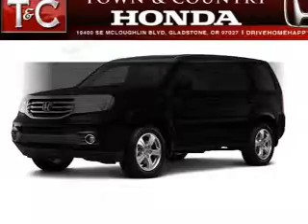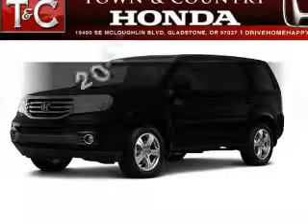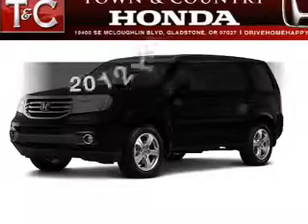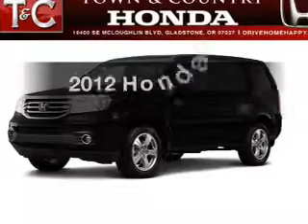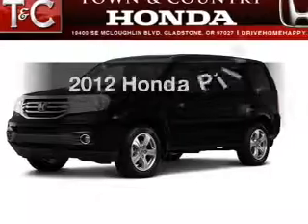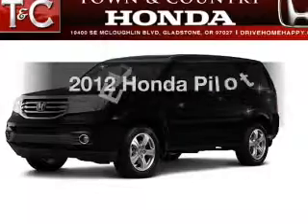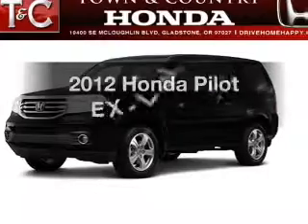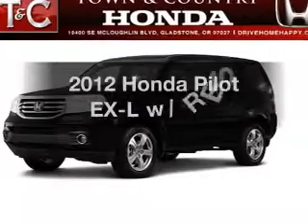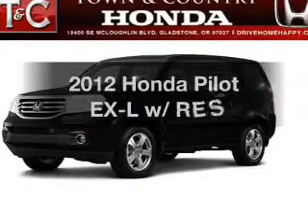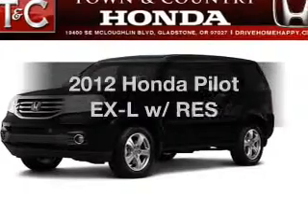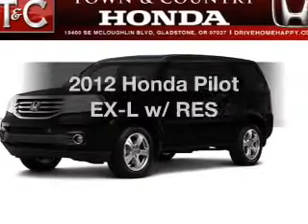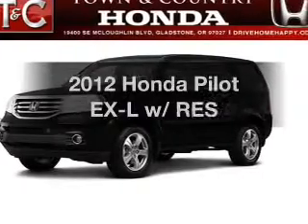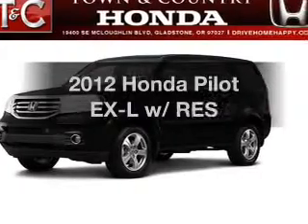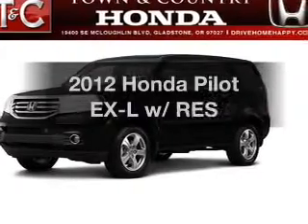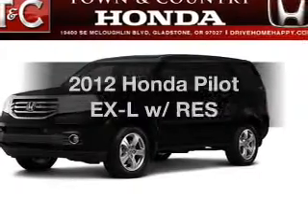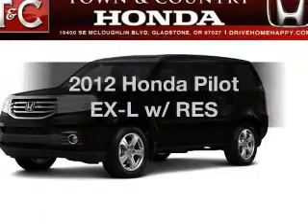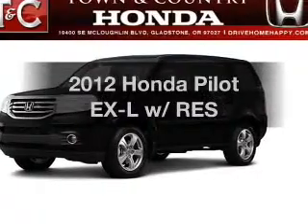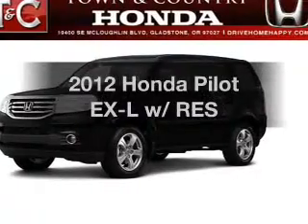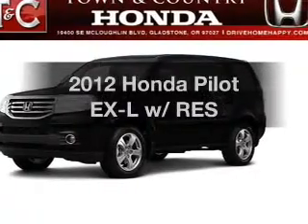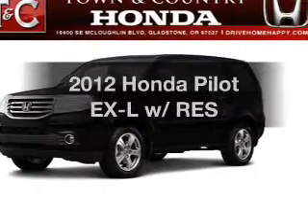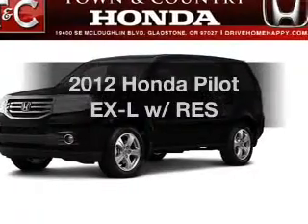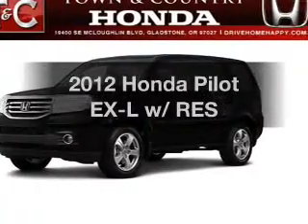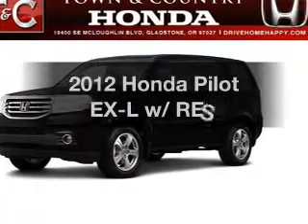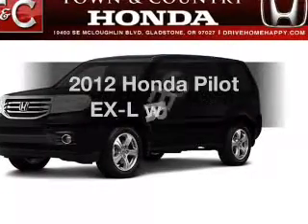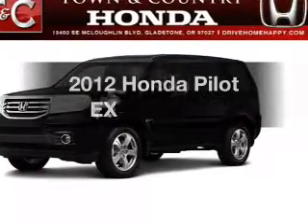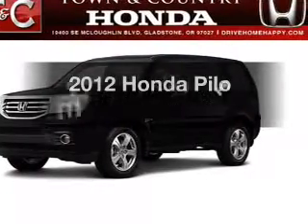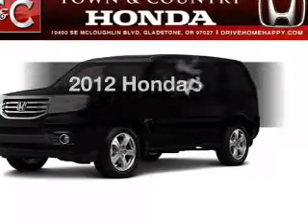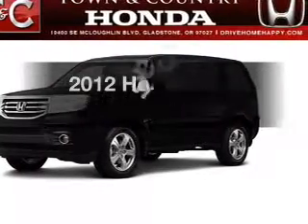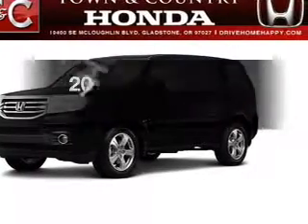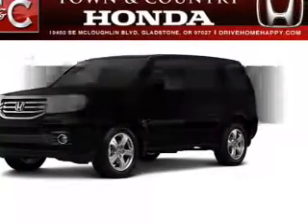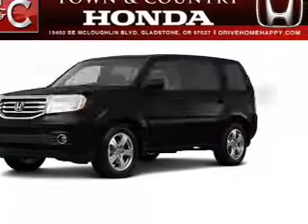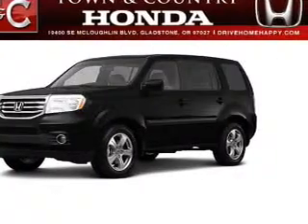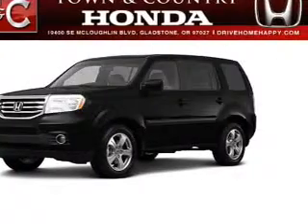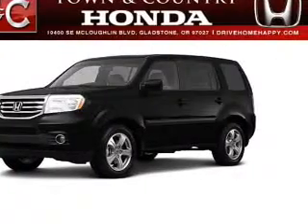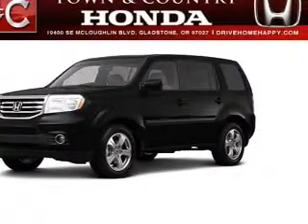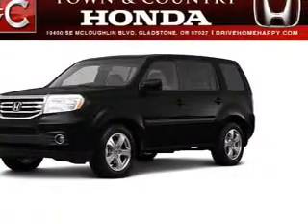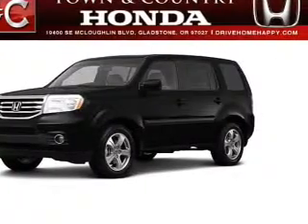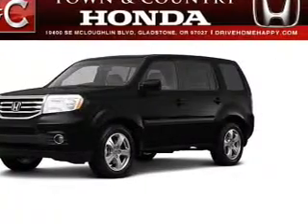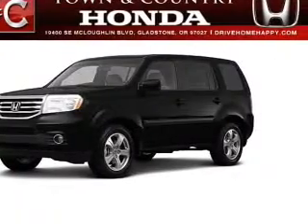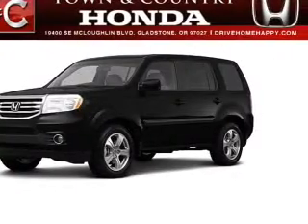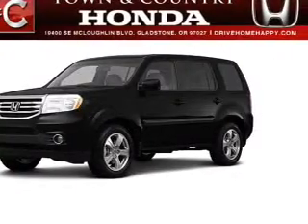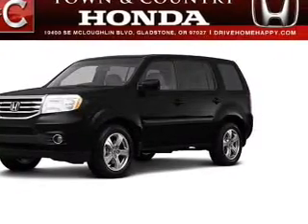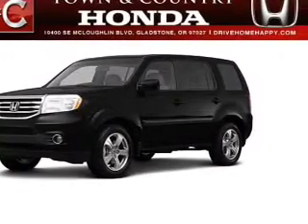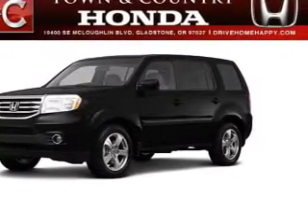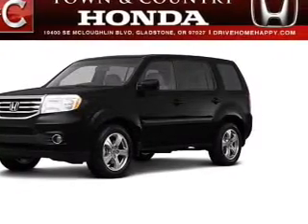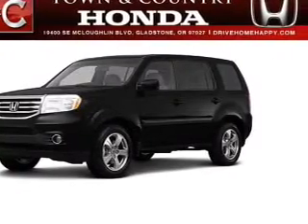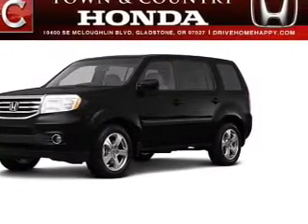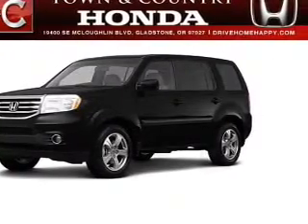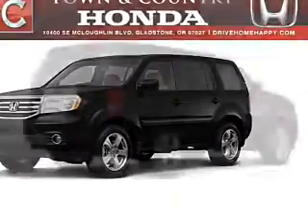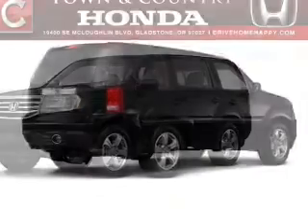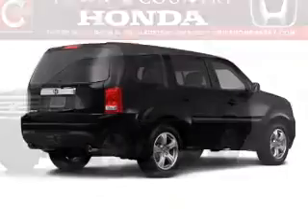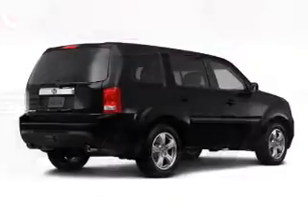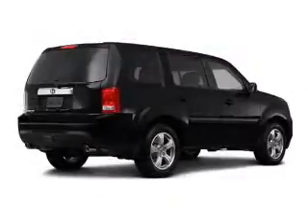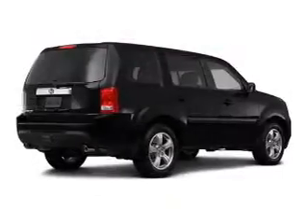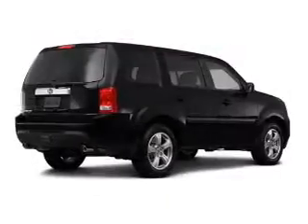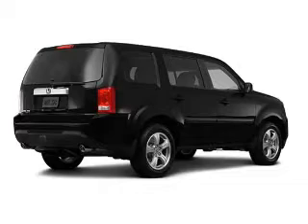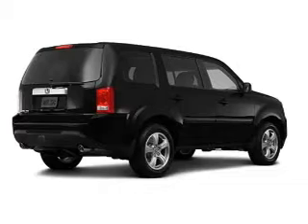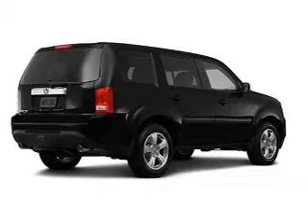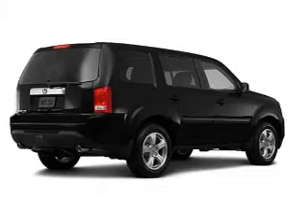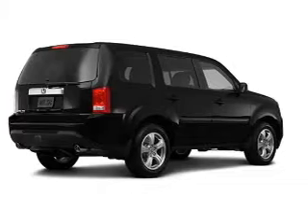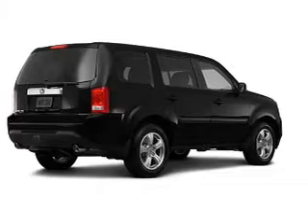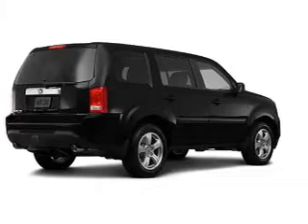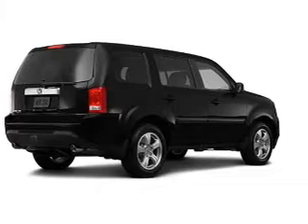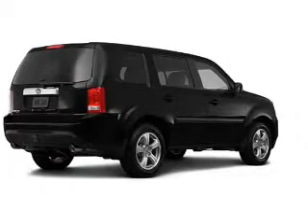Introducing the 2012 Honda Pilot — everything you need under one roof with this great vehicle.